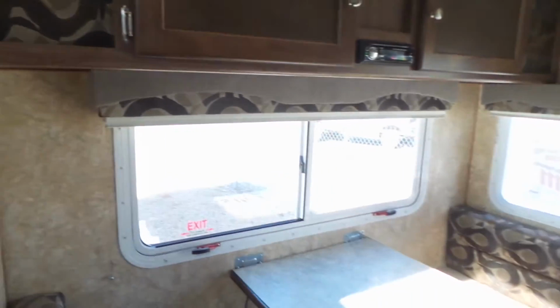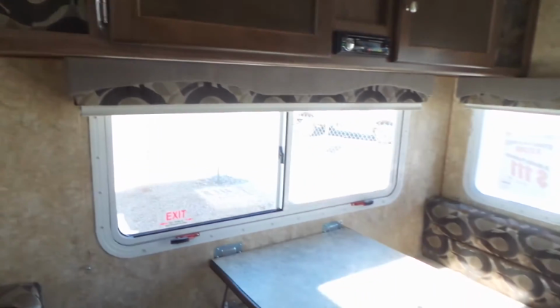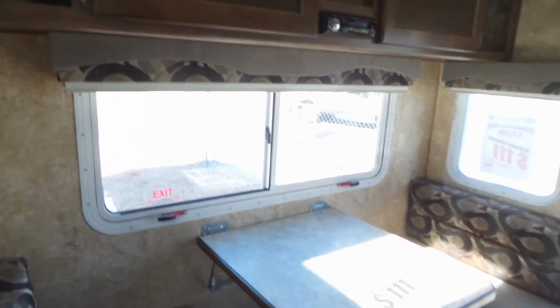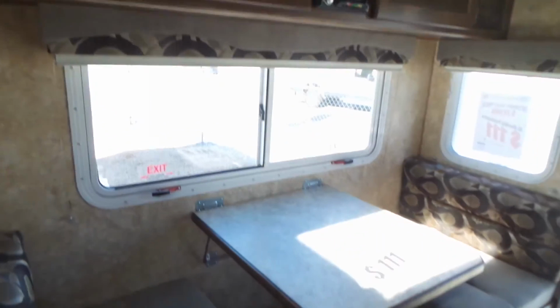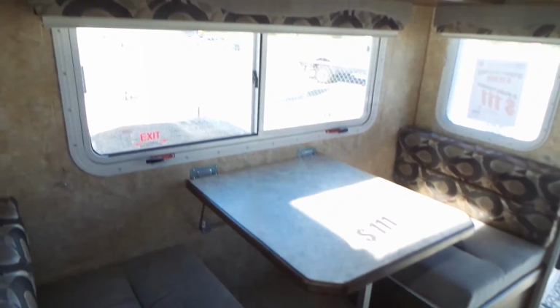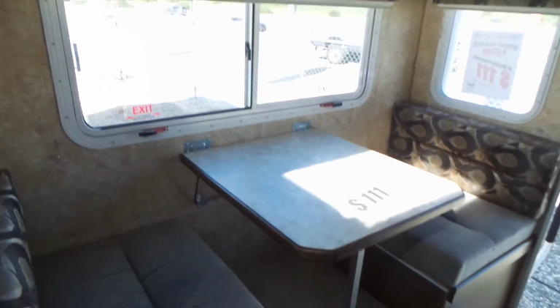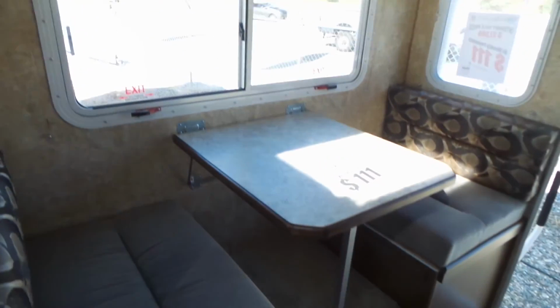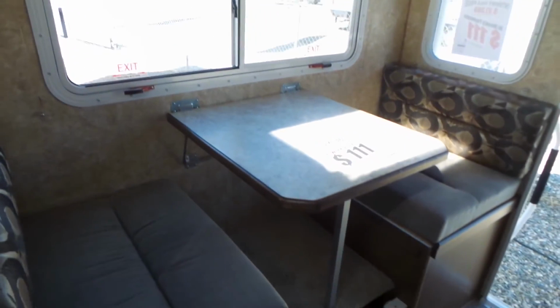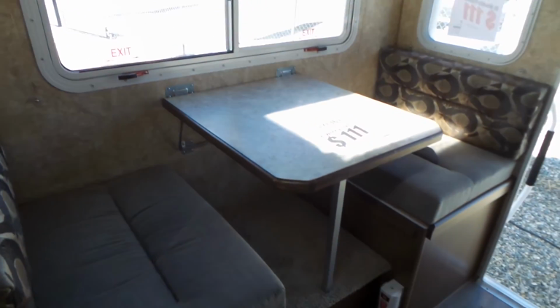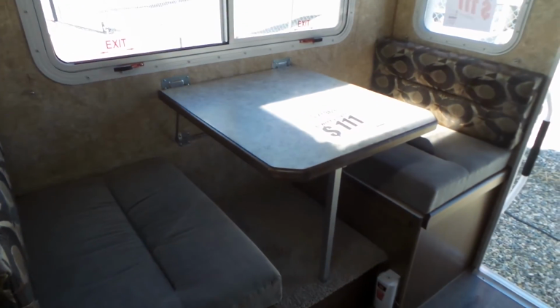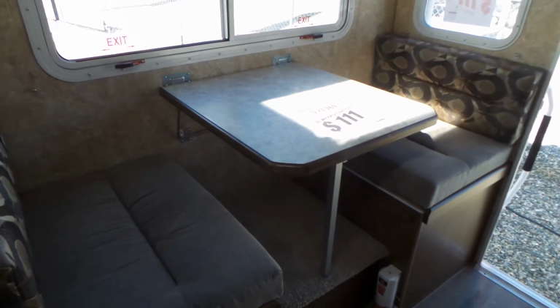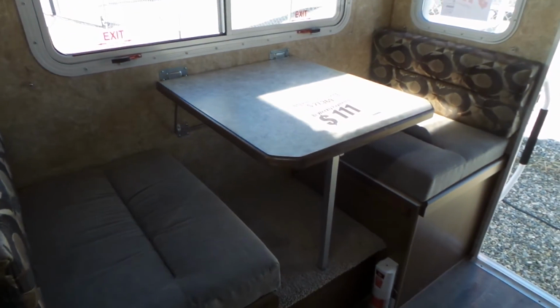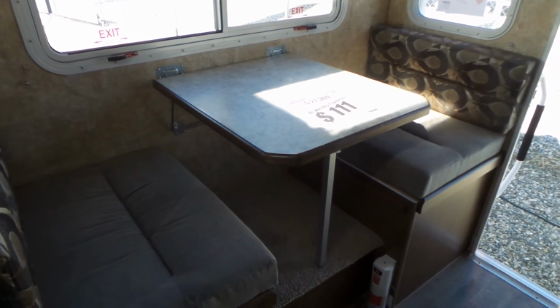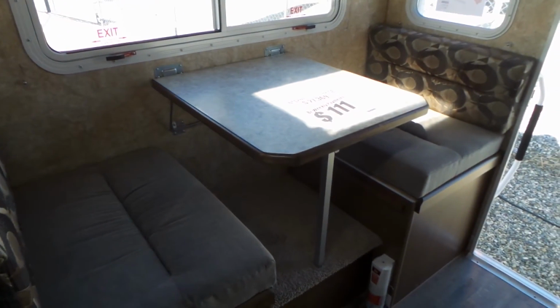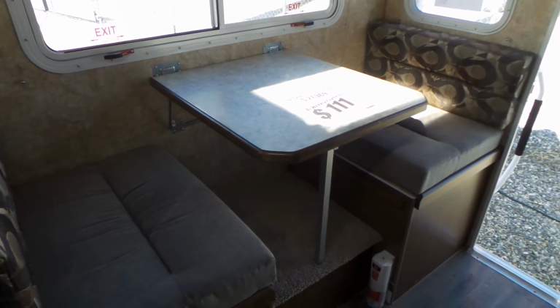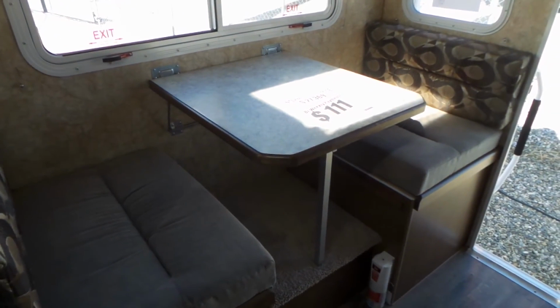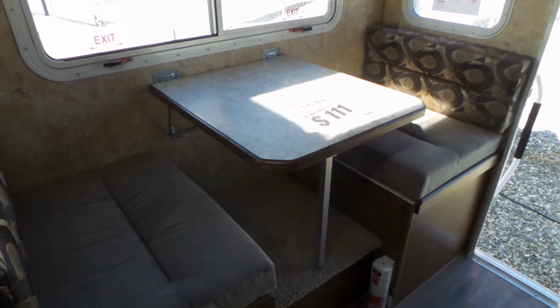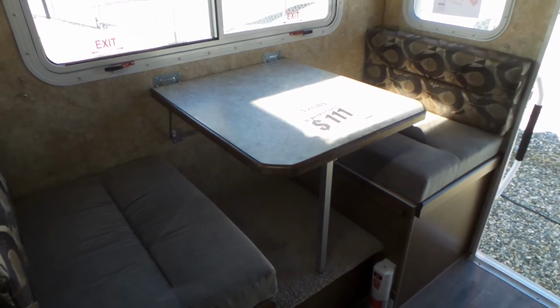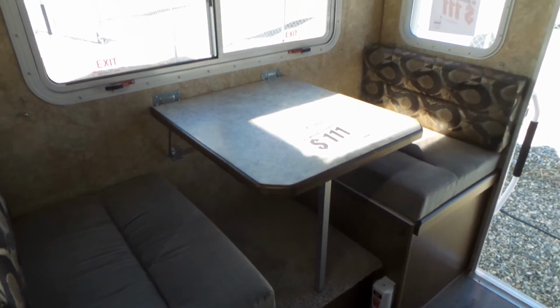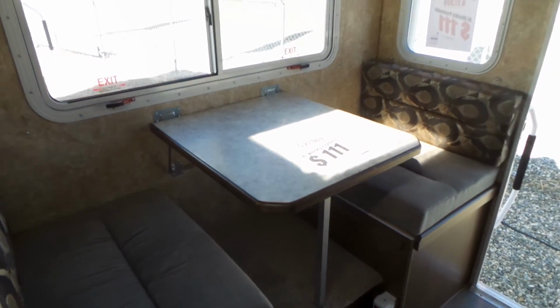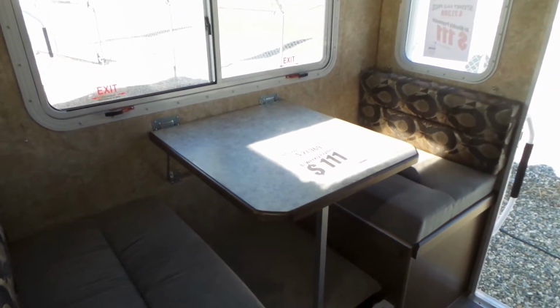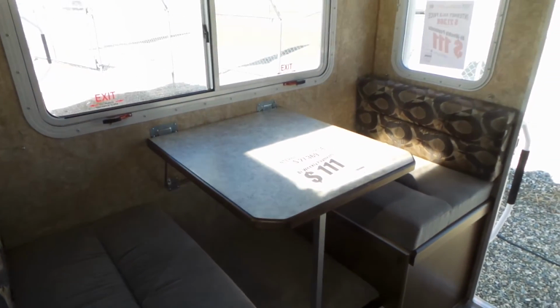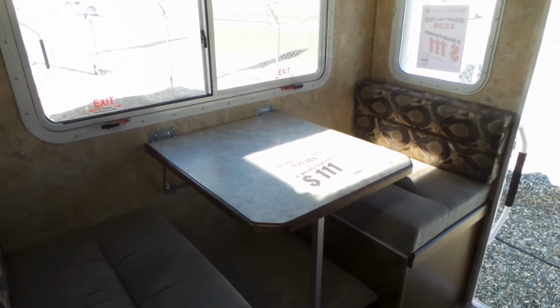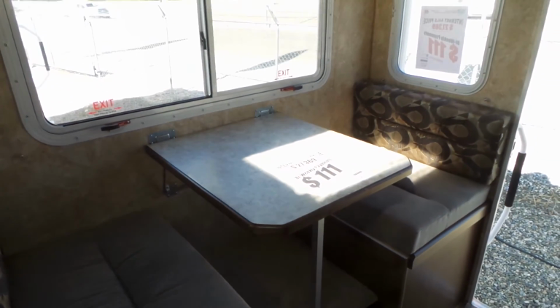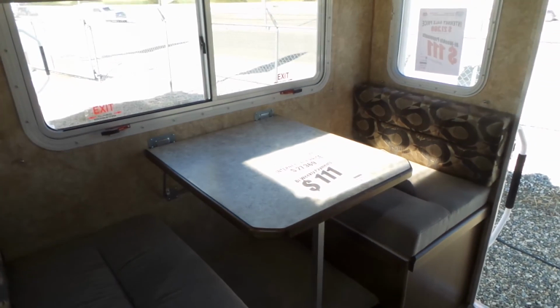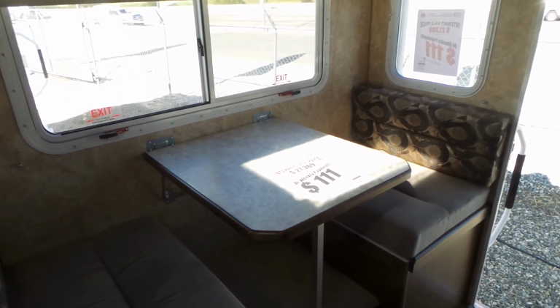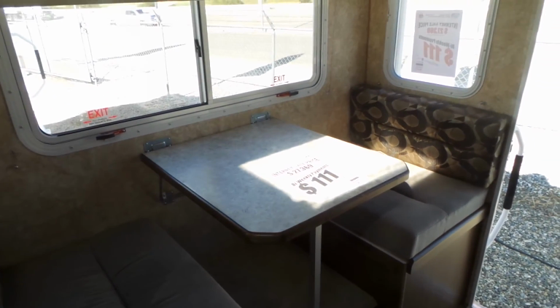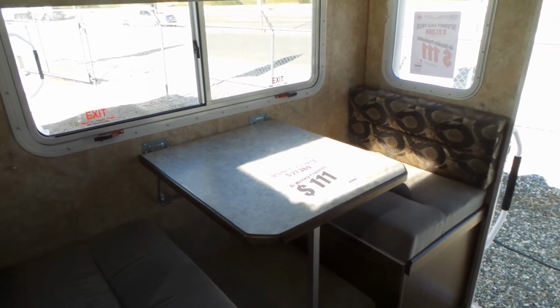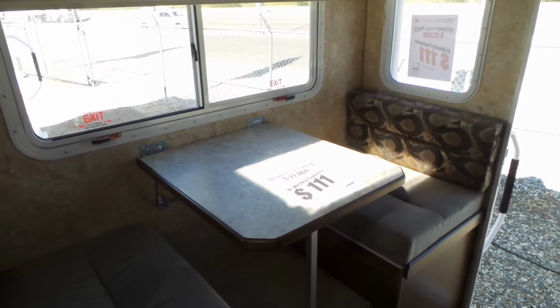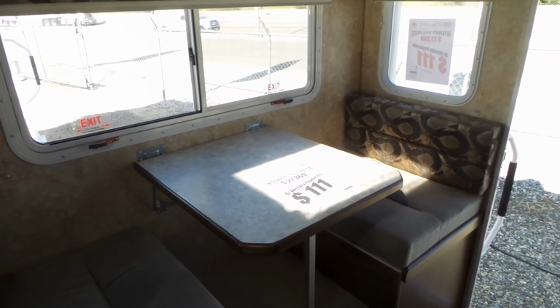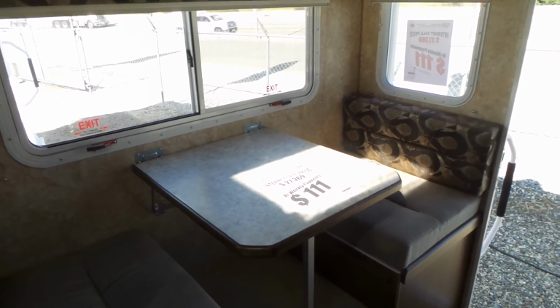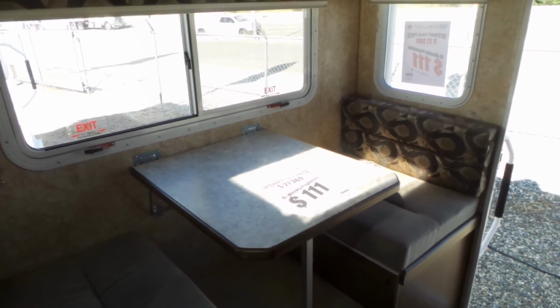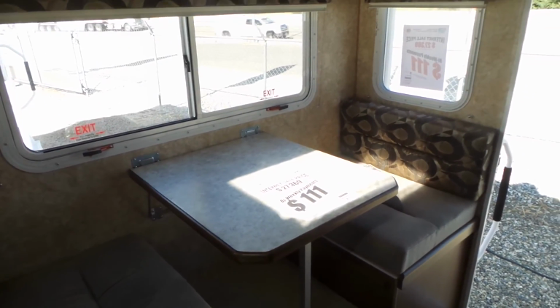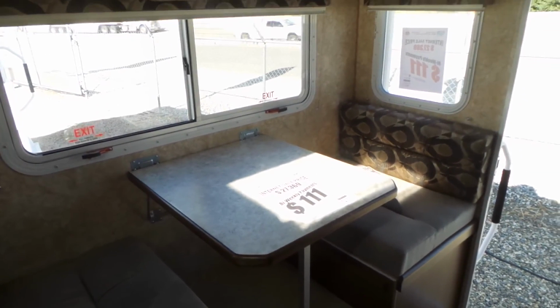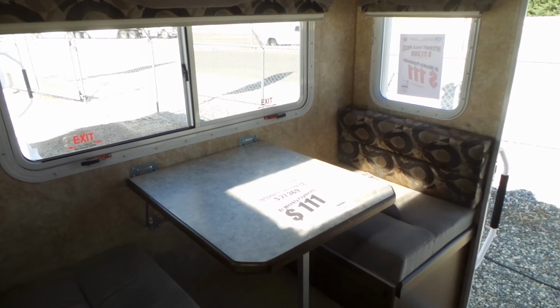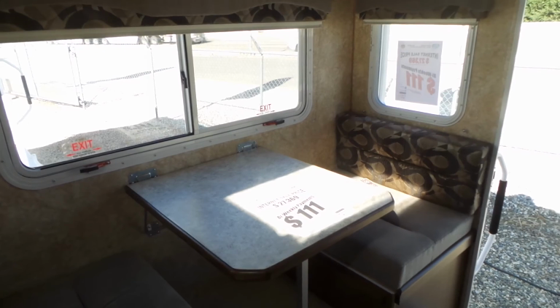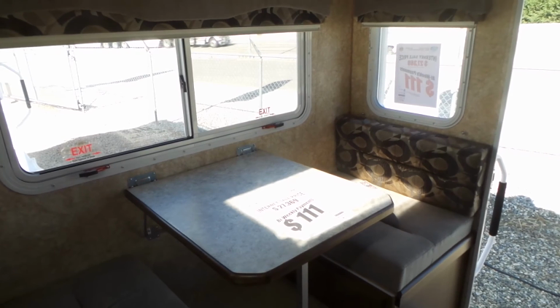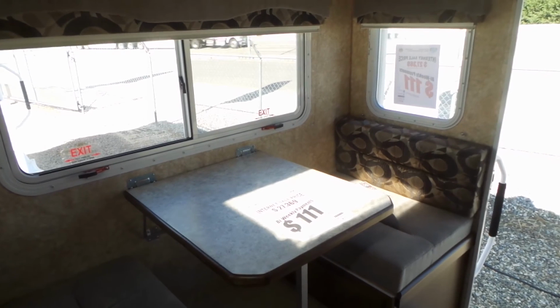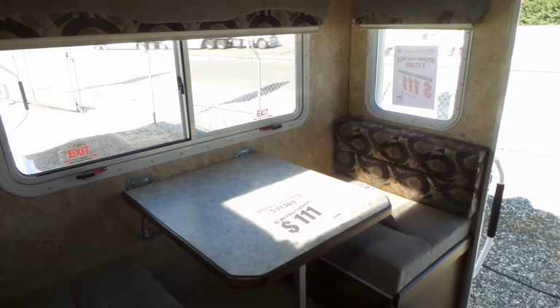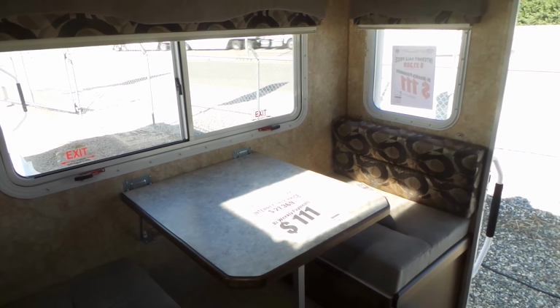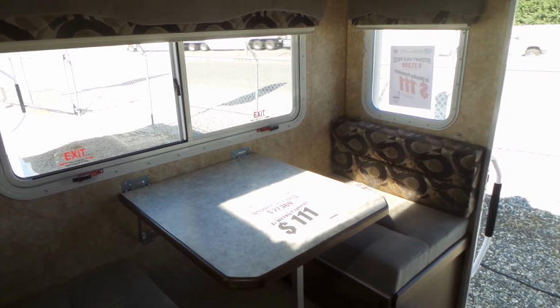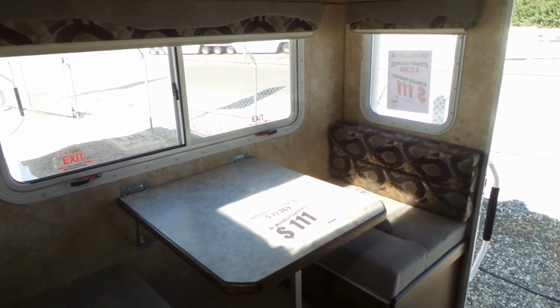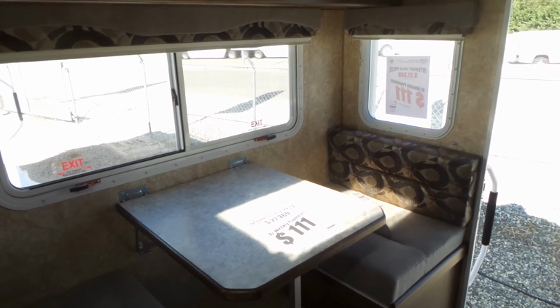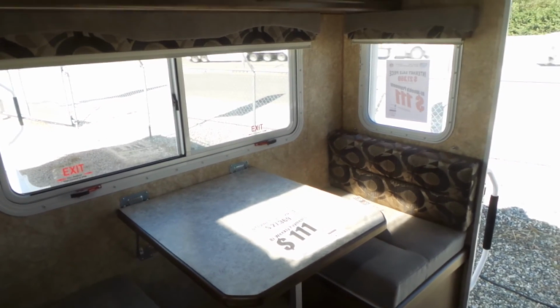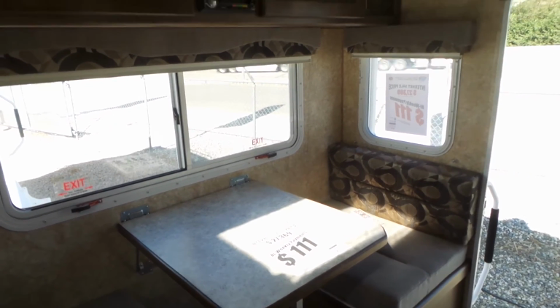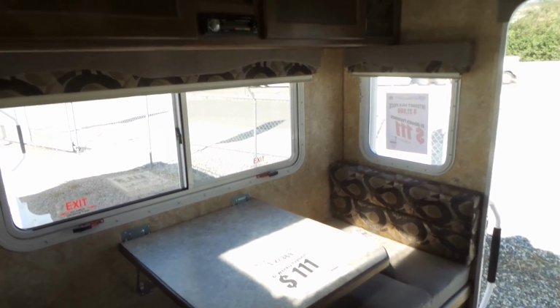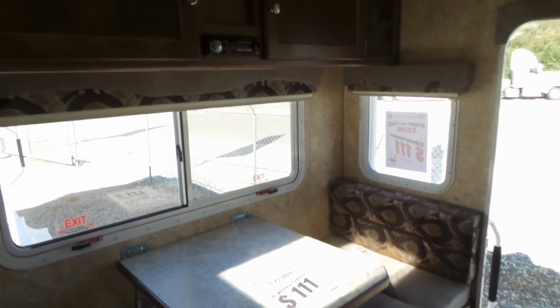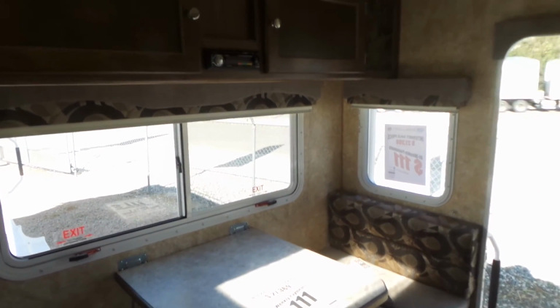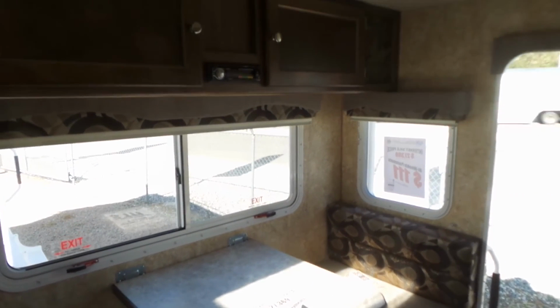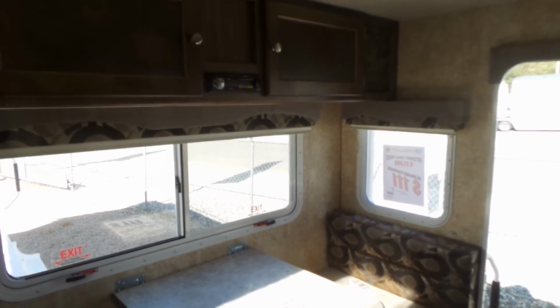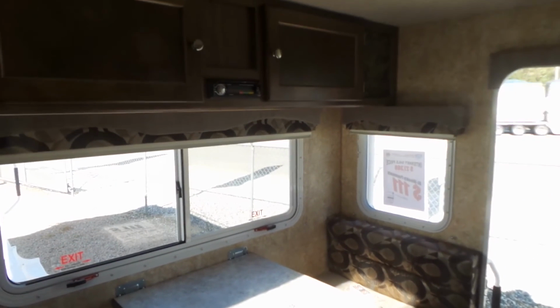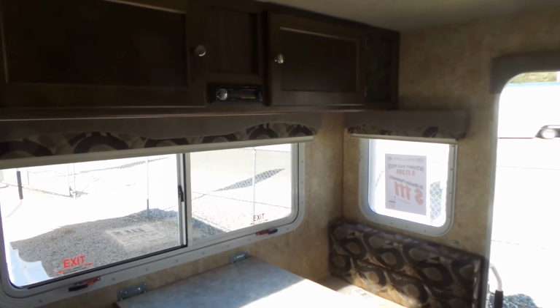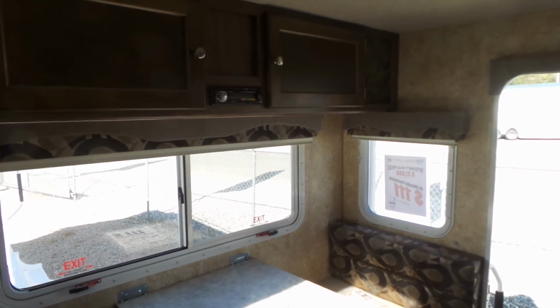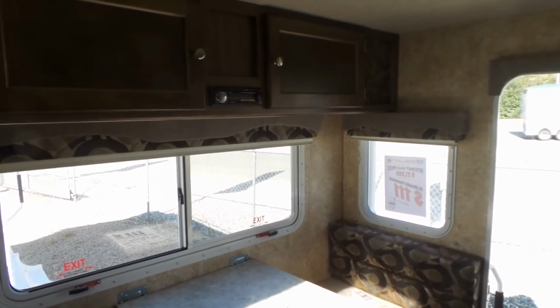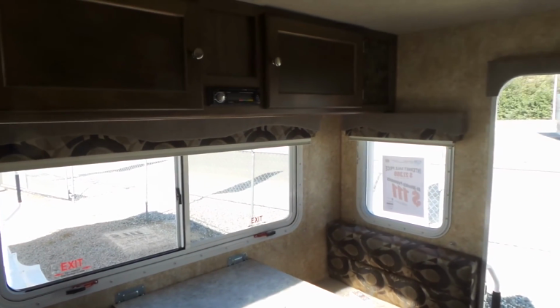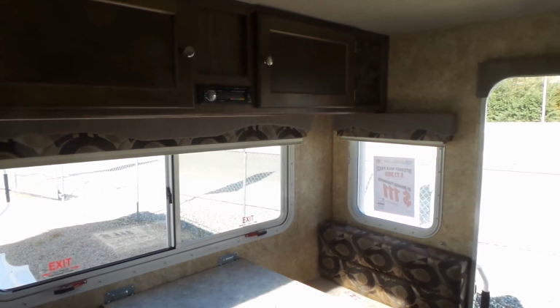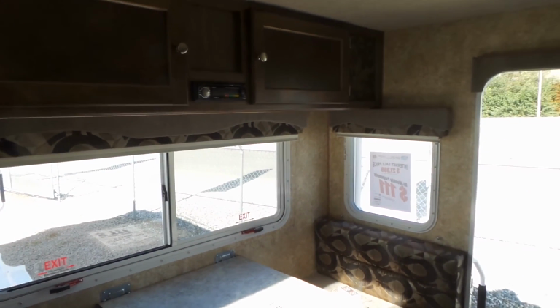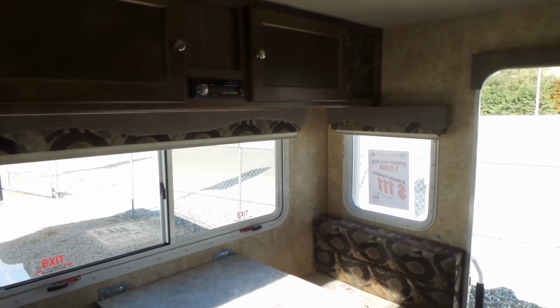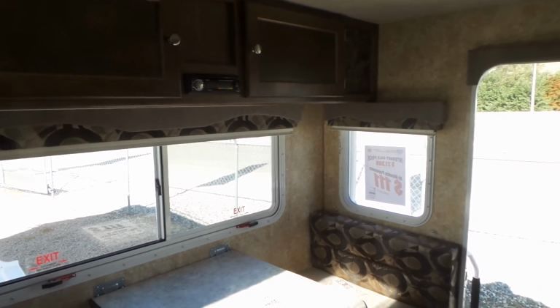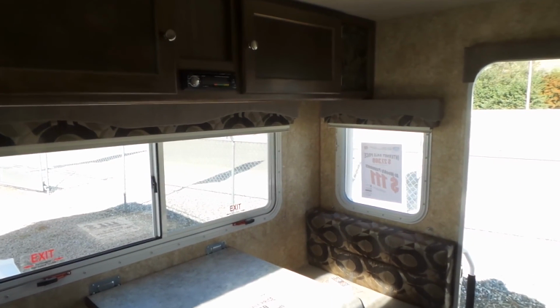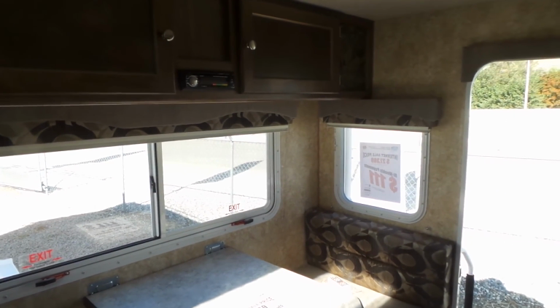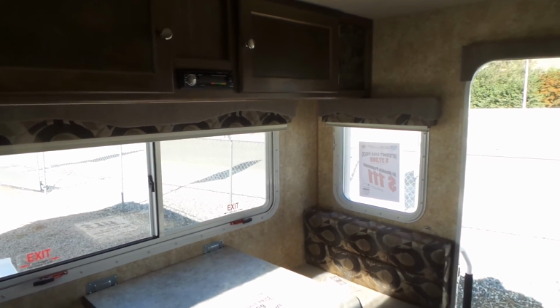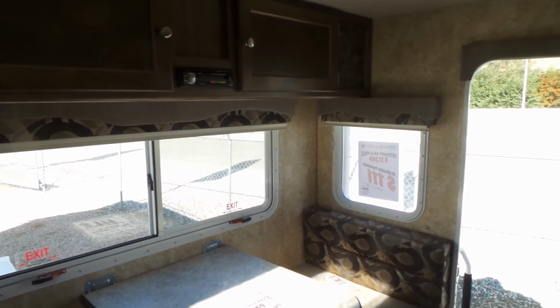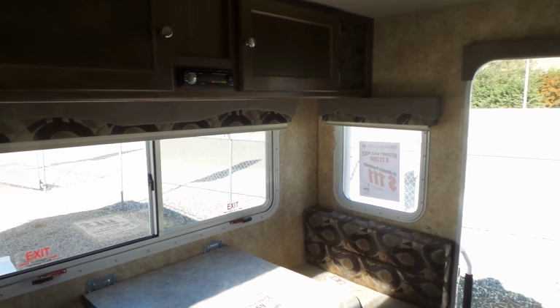If you have any questions on this, please feel free to contact us here at Mike Roseman RV either by phone or email, or if you're in the area, just stop on by and one of us will take you through it.